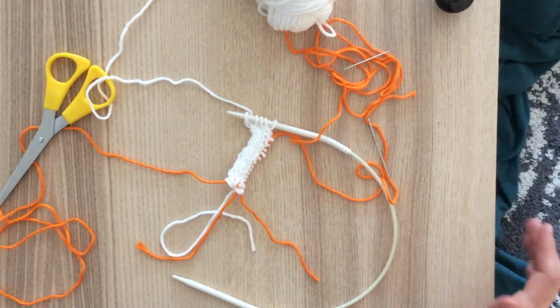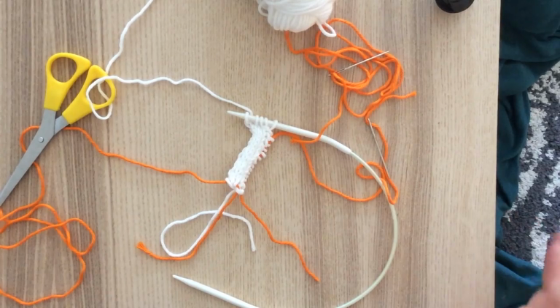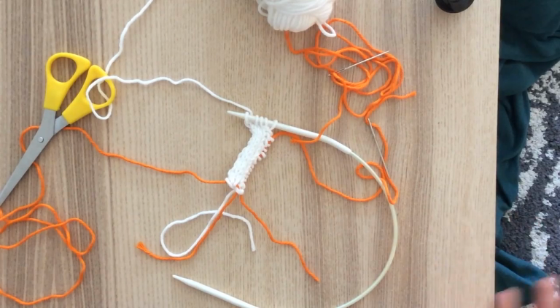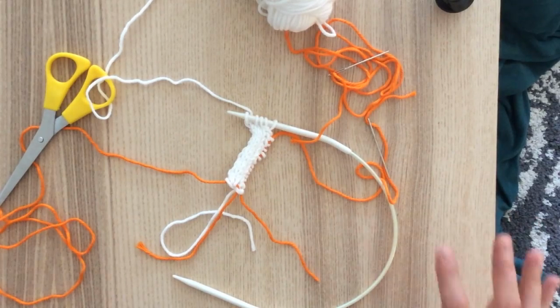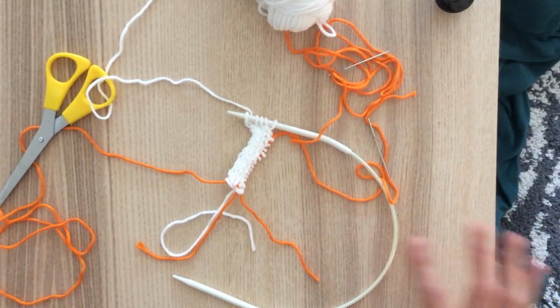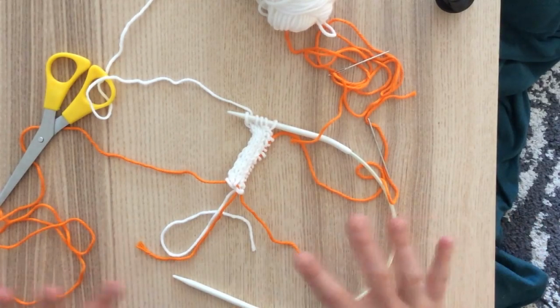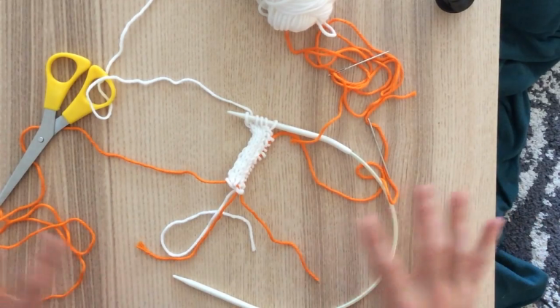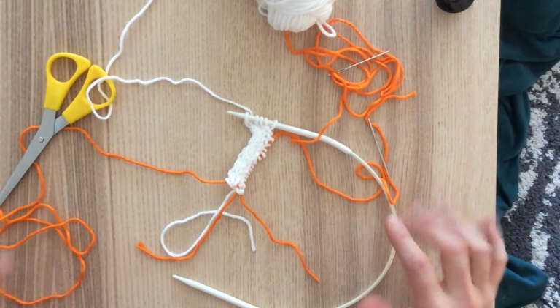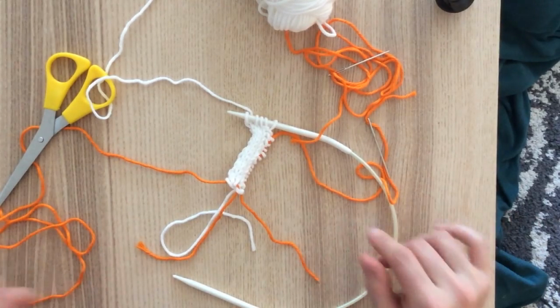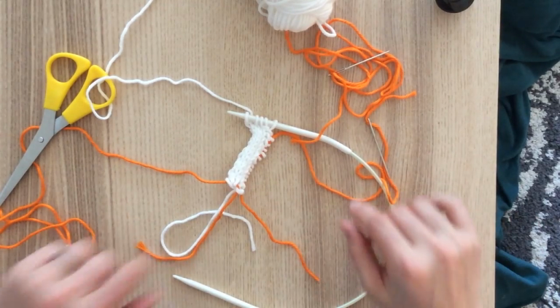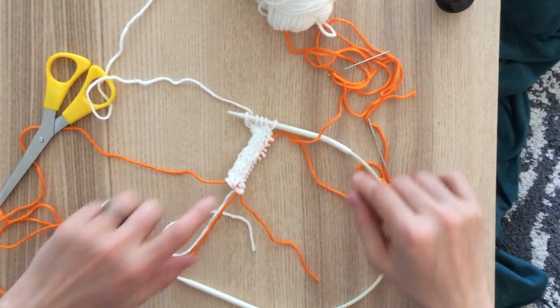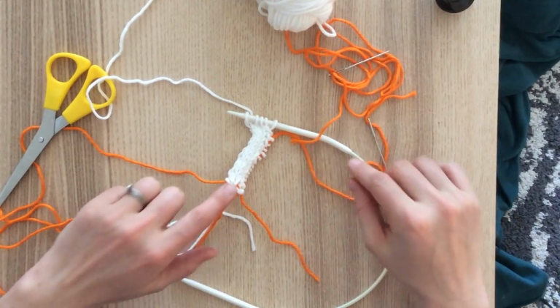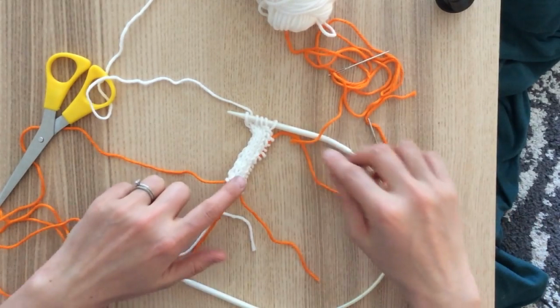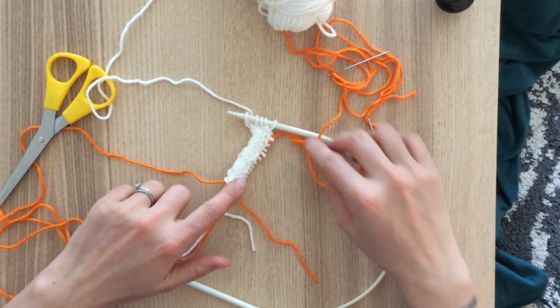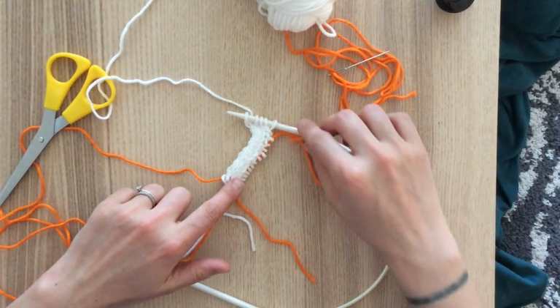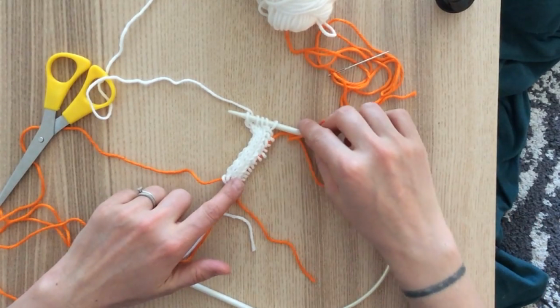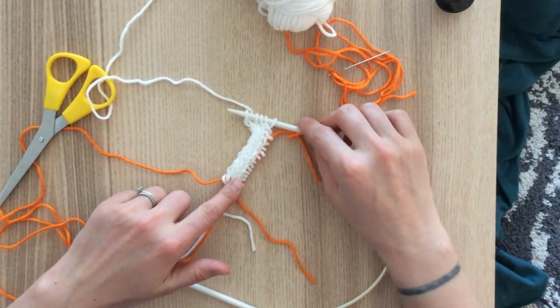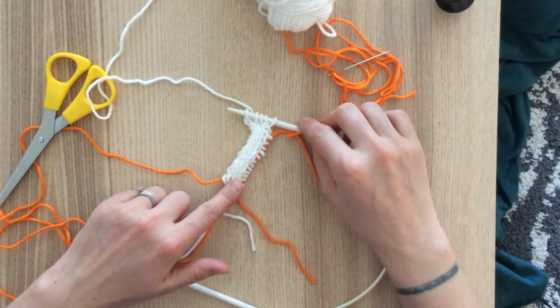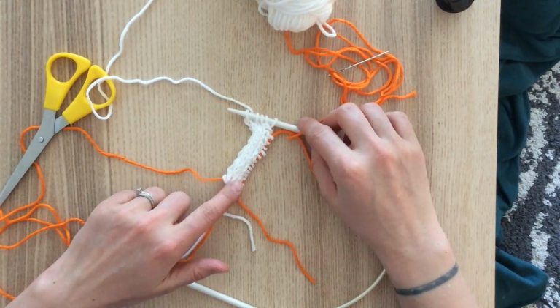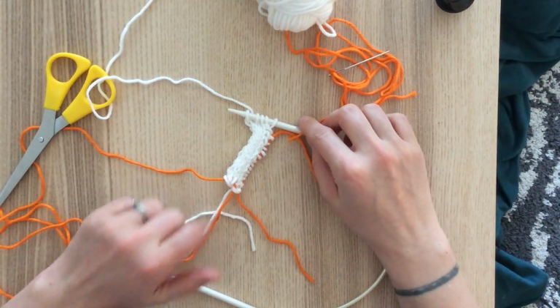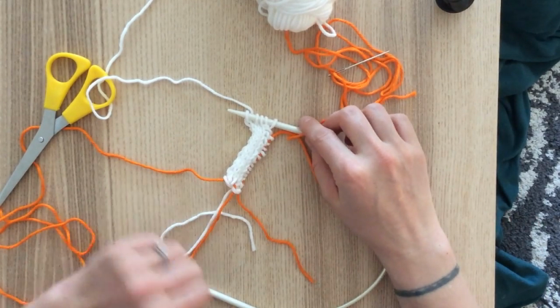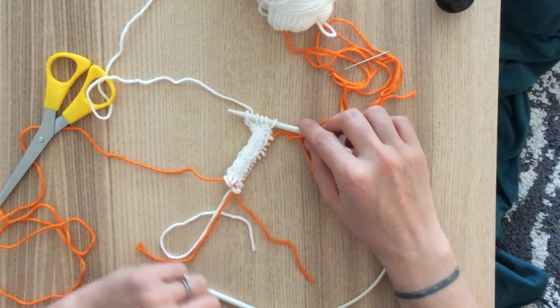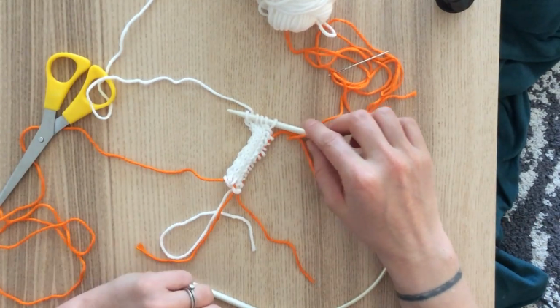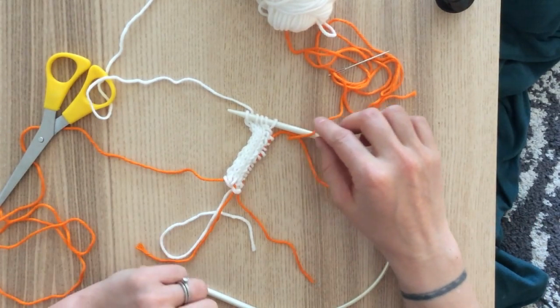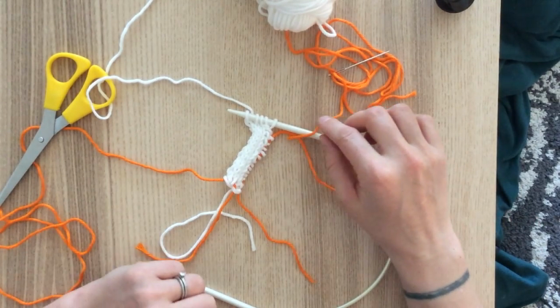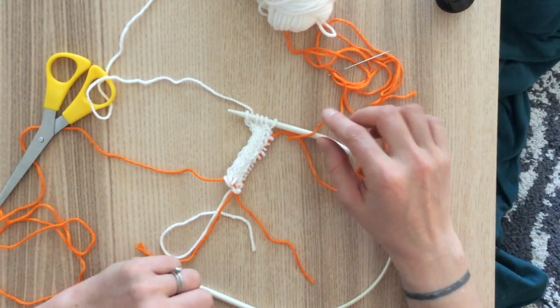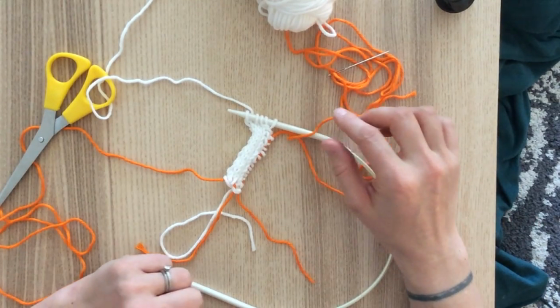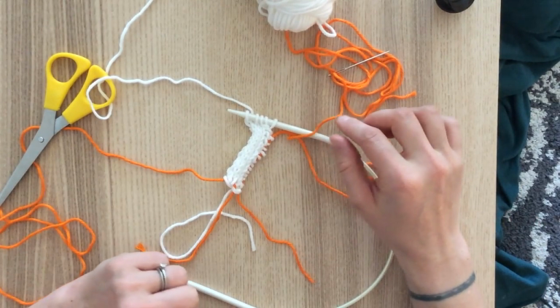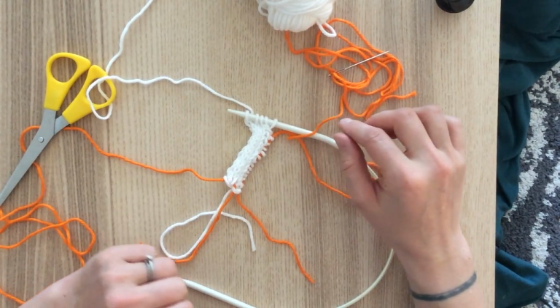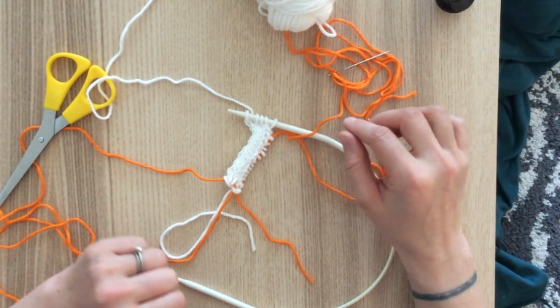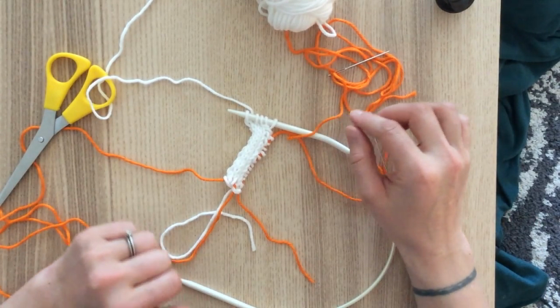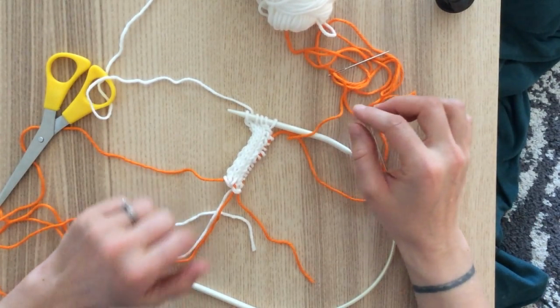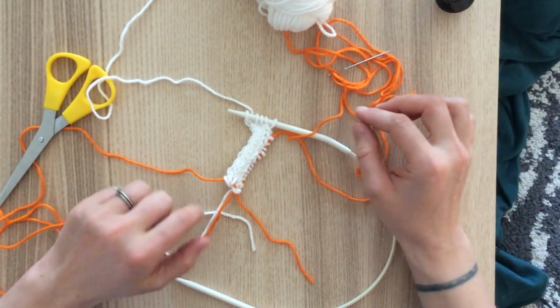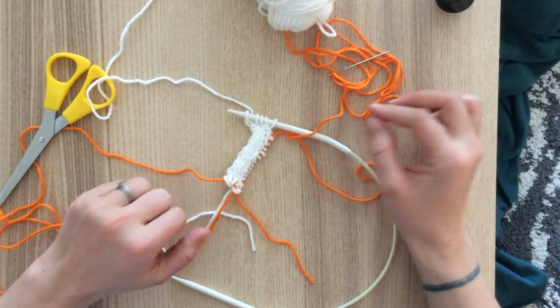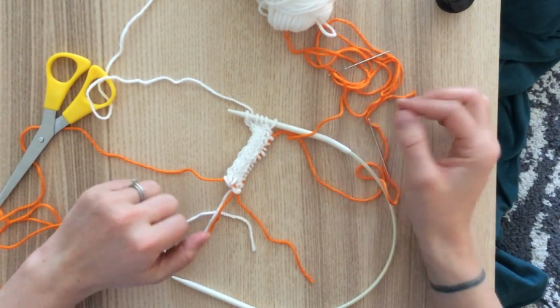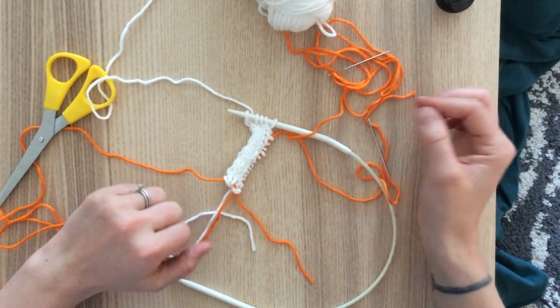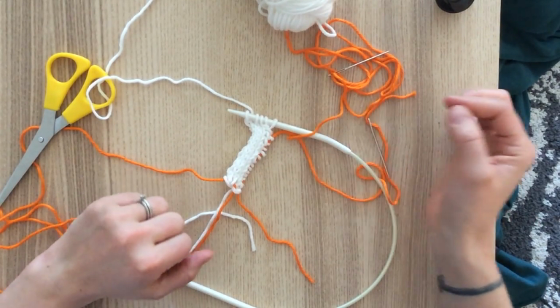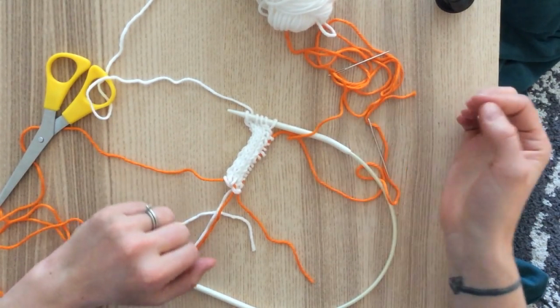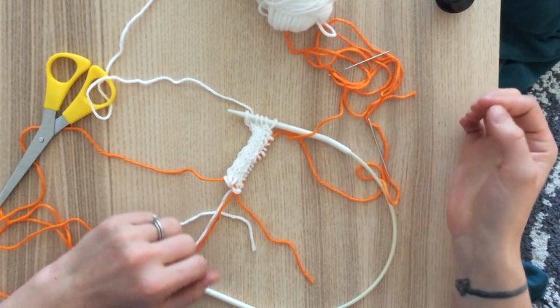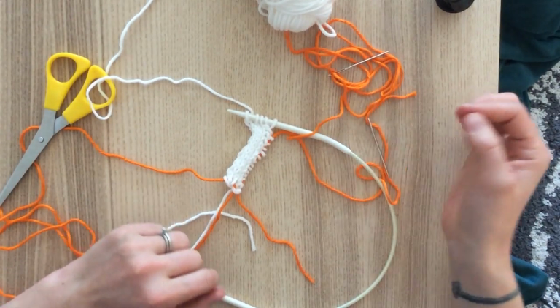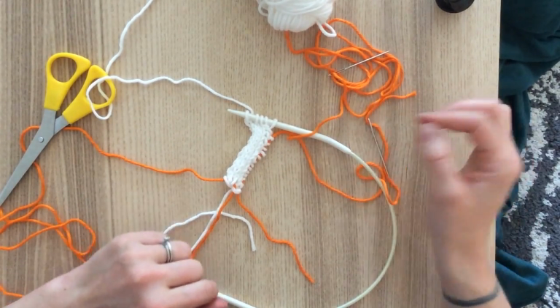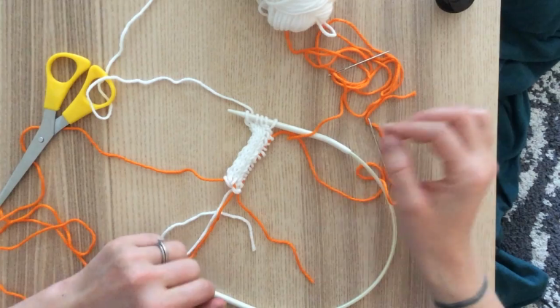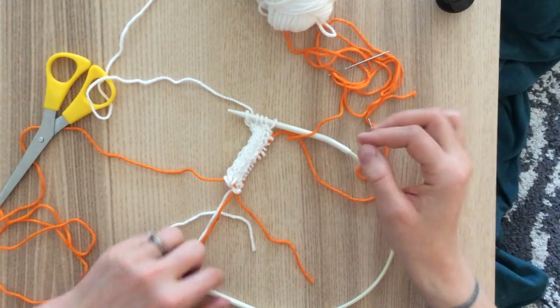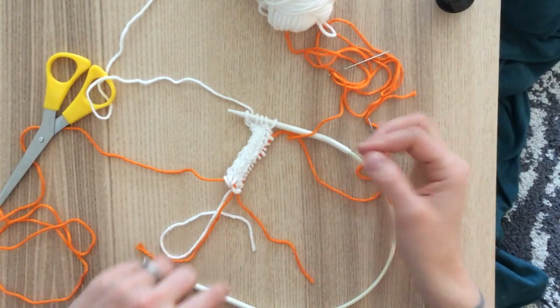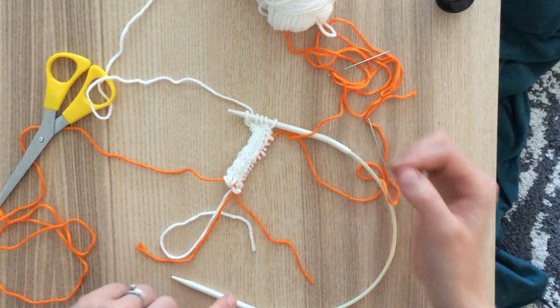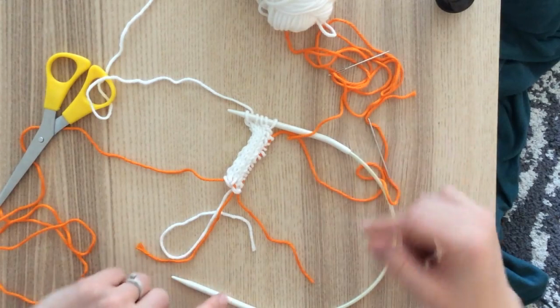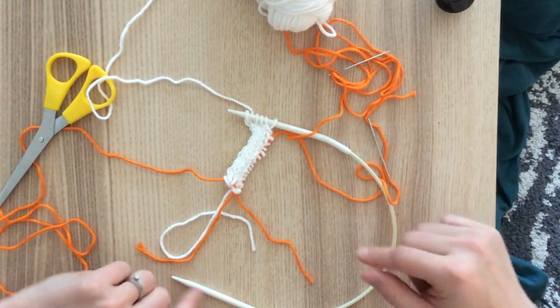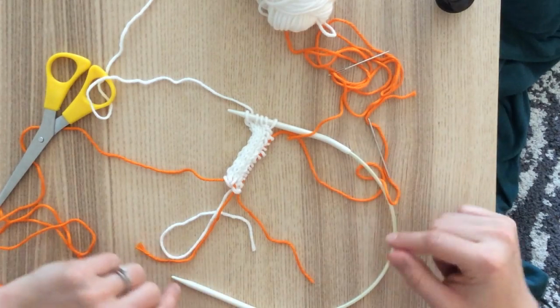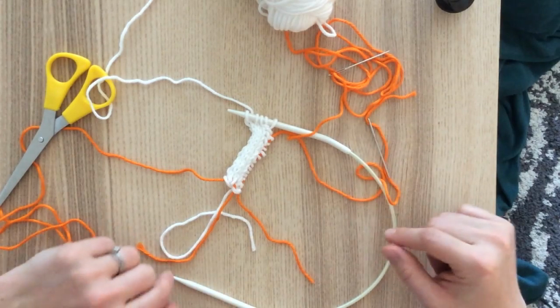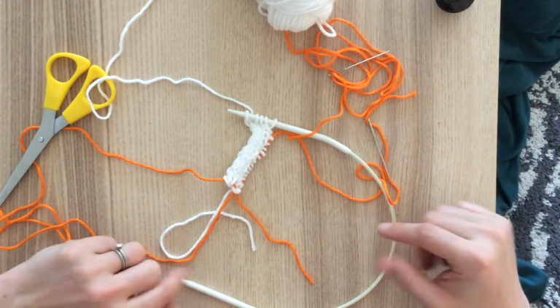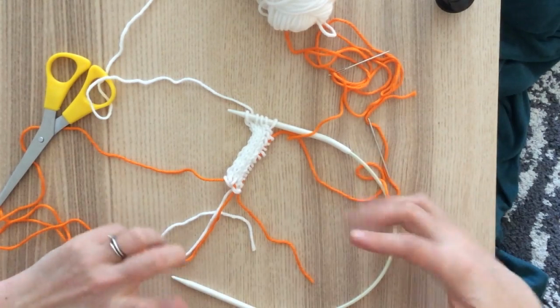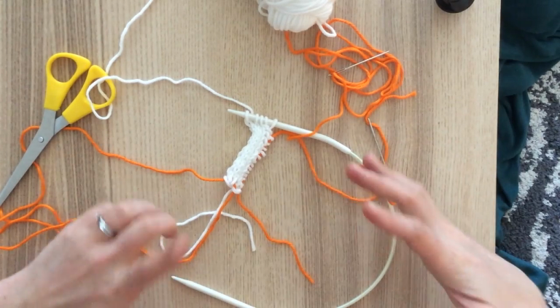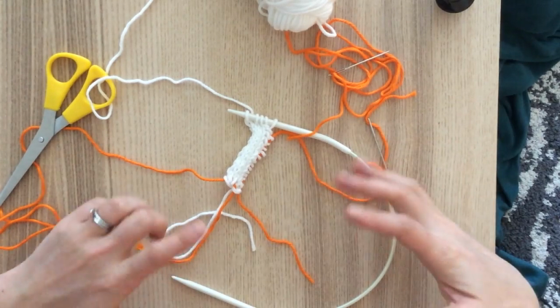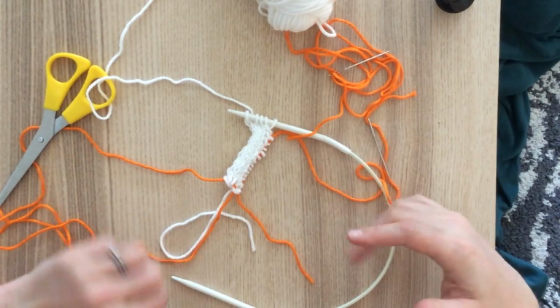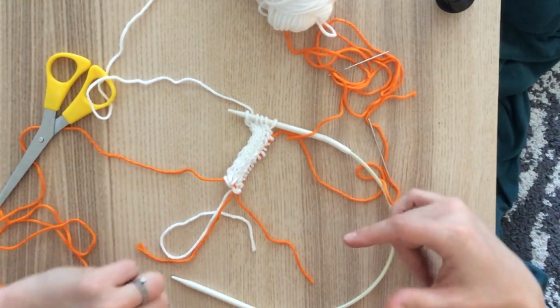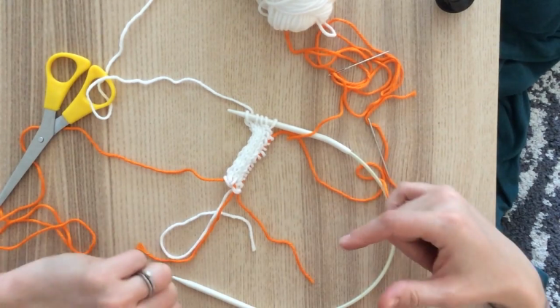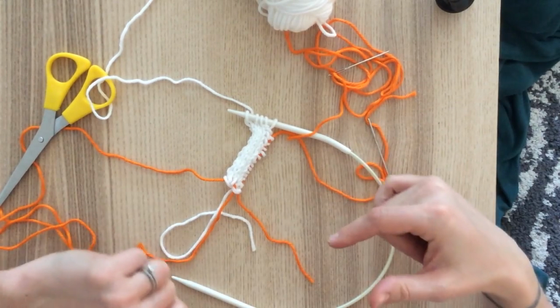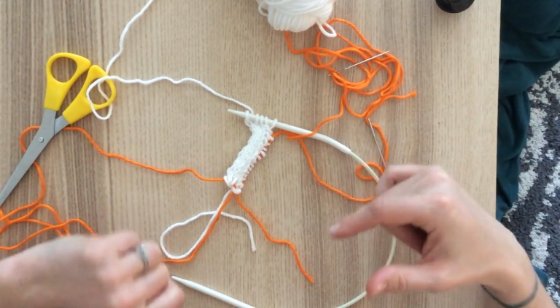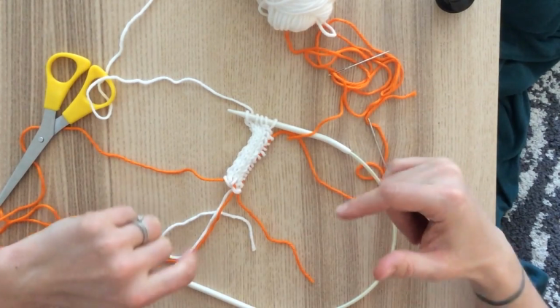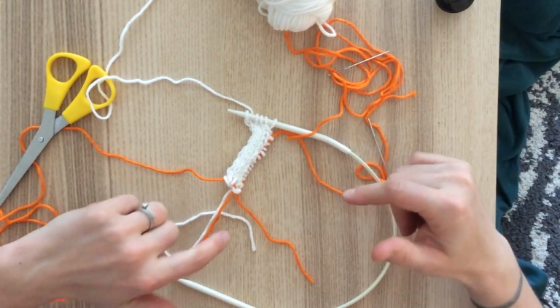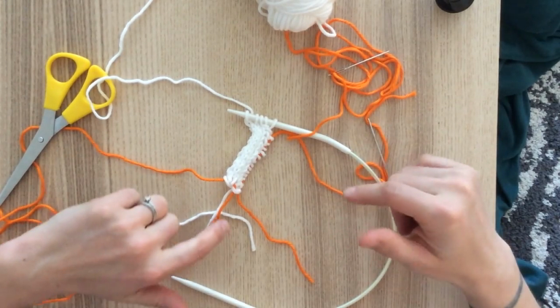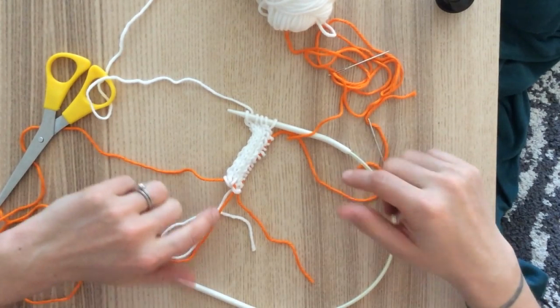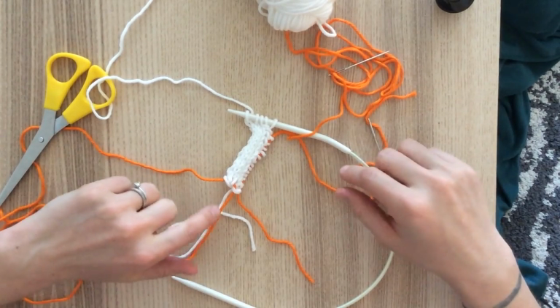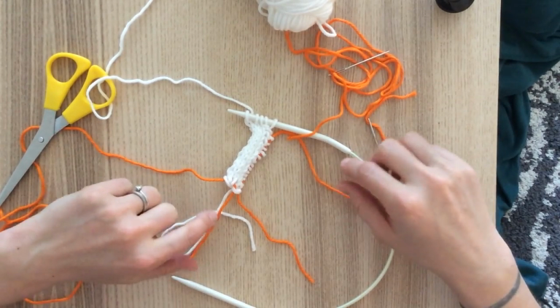For the purposes of these videos, I'm not casting on the same number of stitches as required for the actual Skyshaw, but just showing you how it's done.